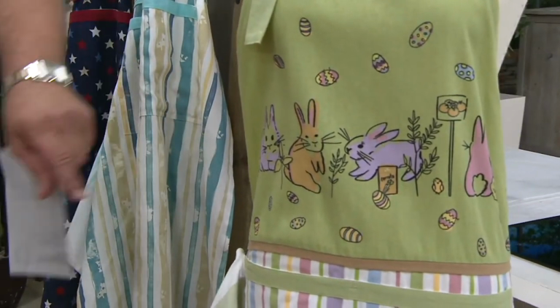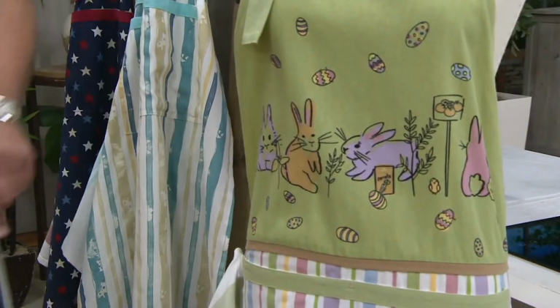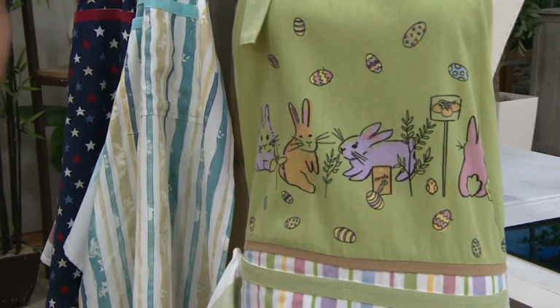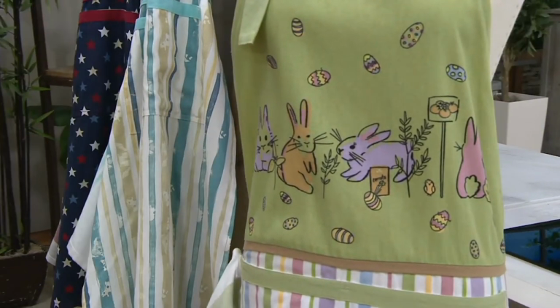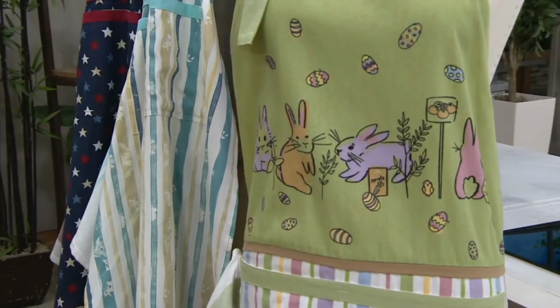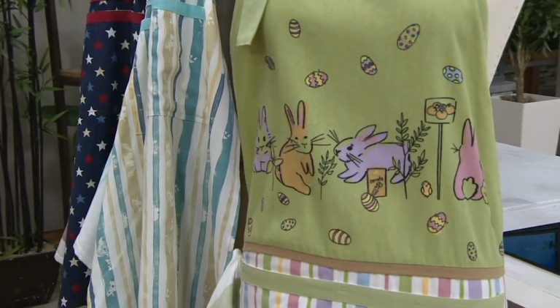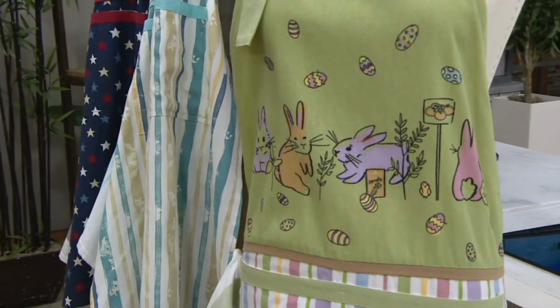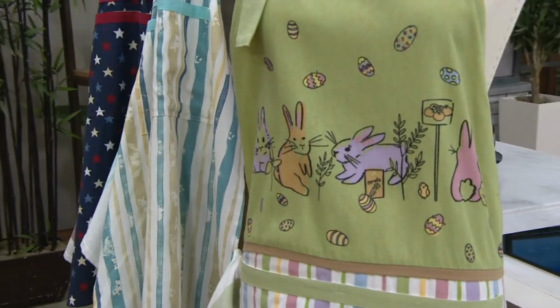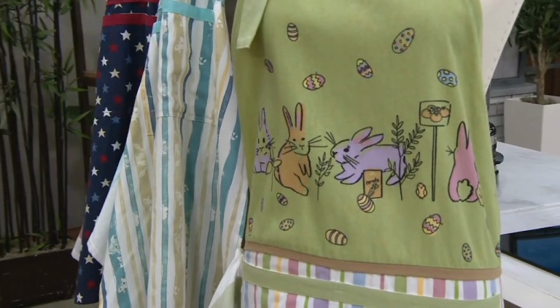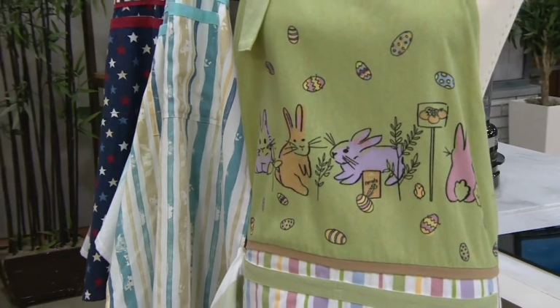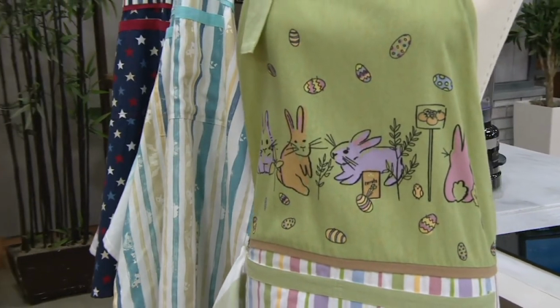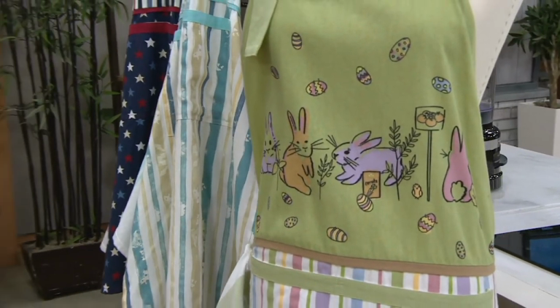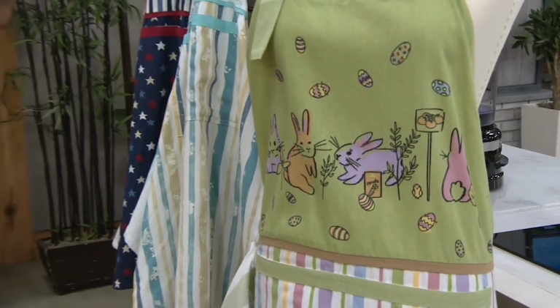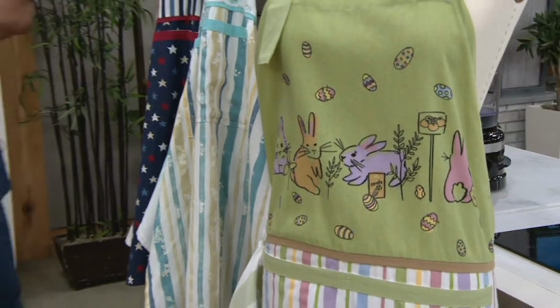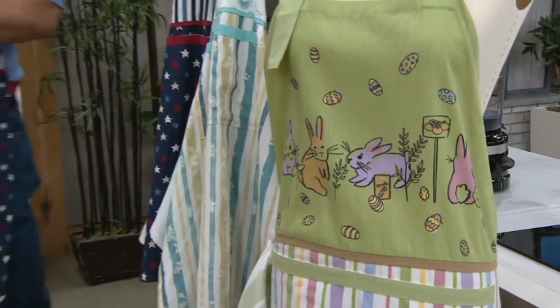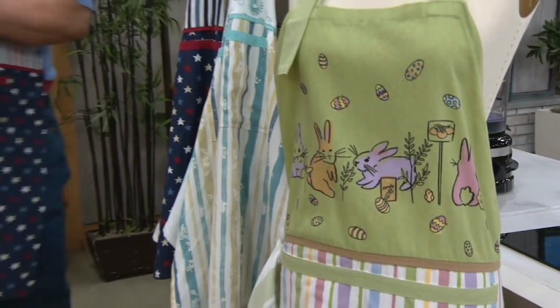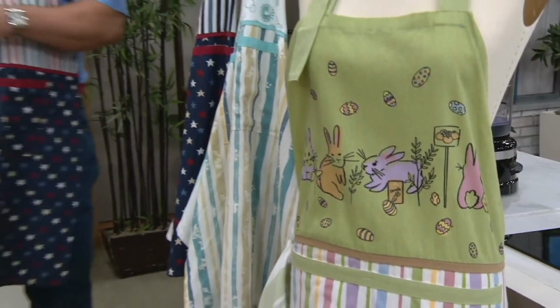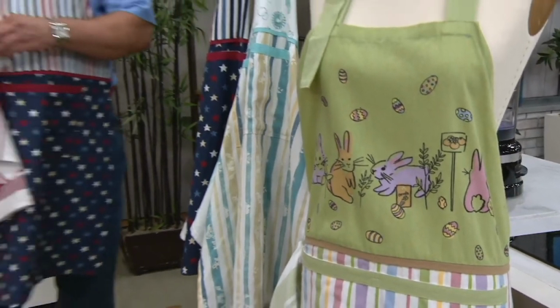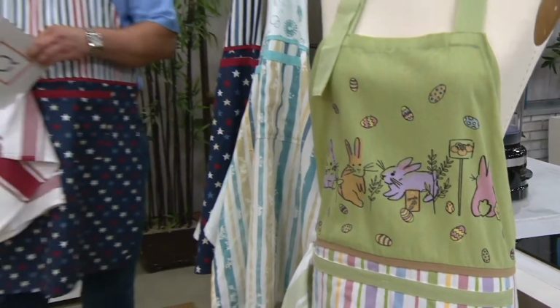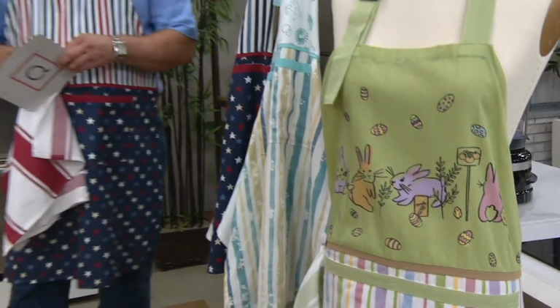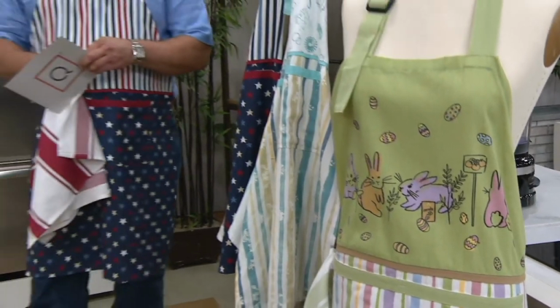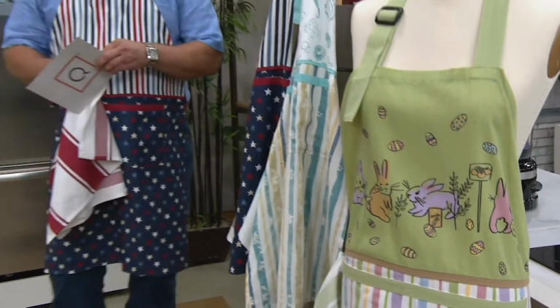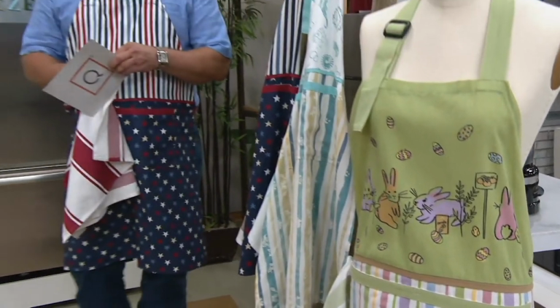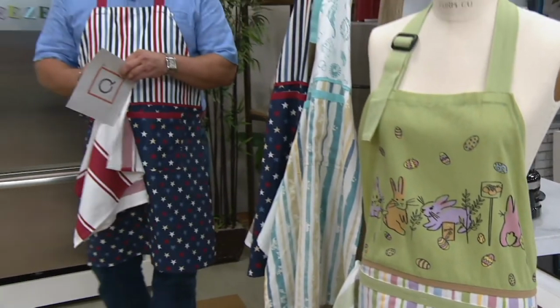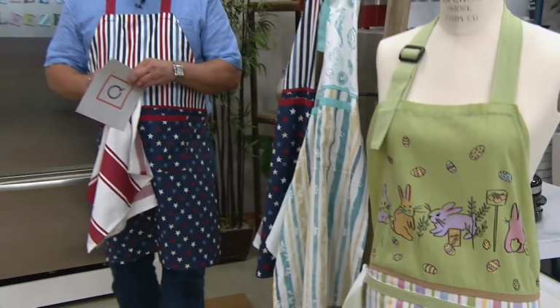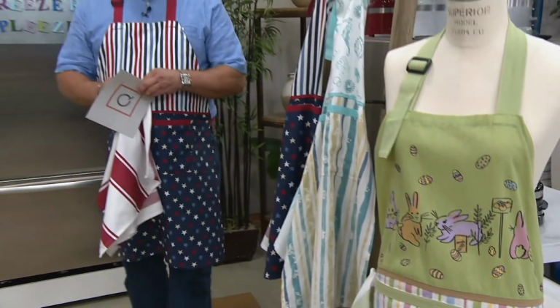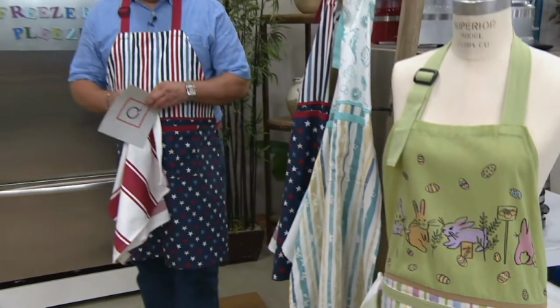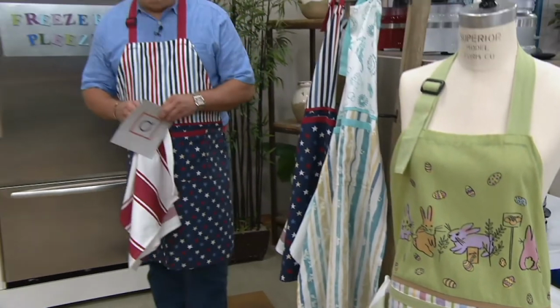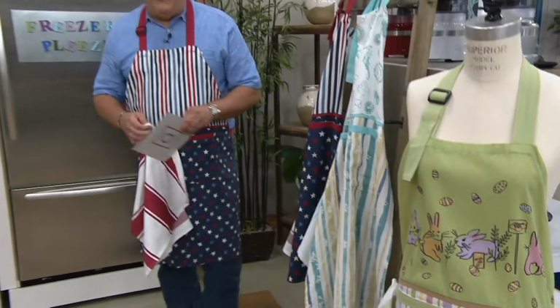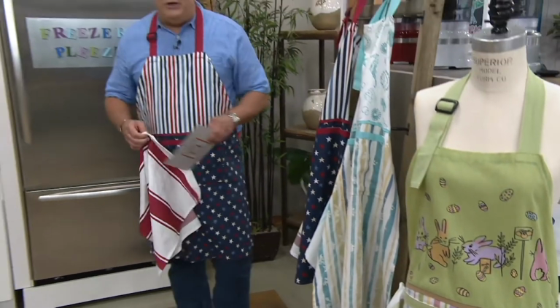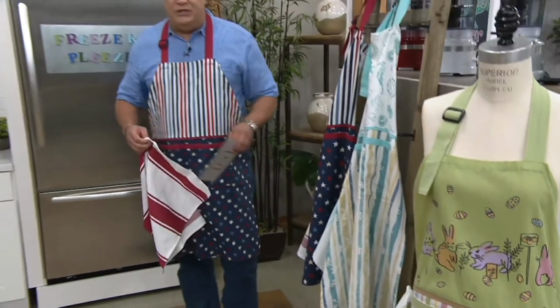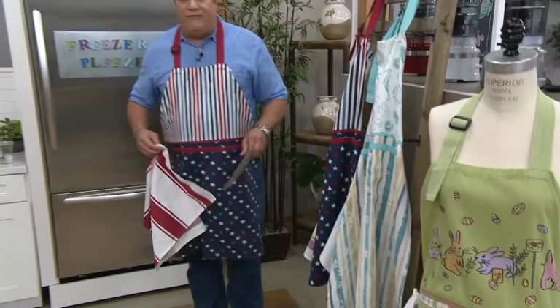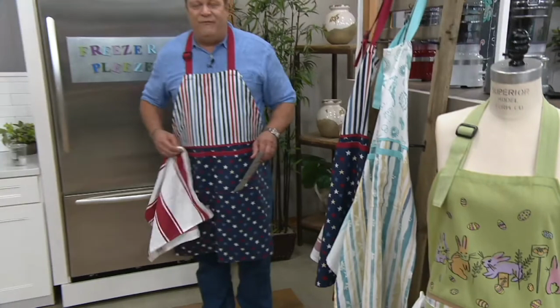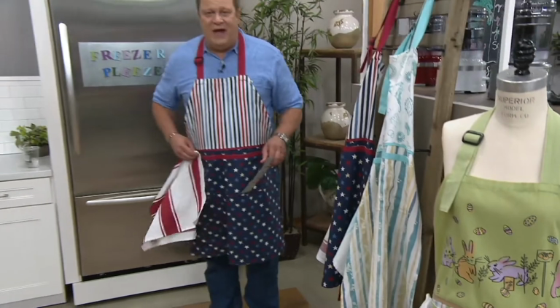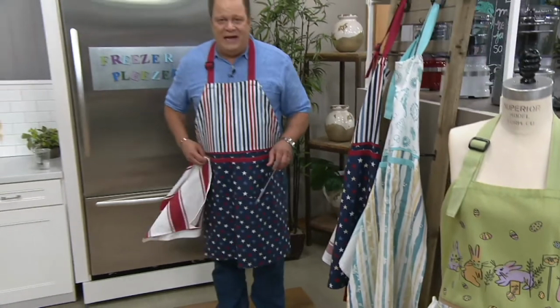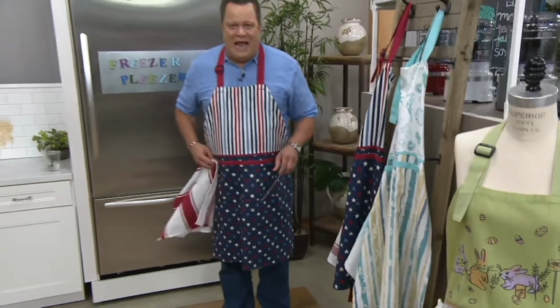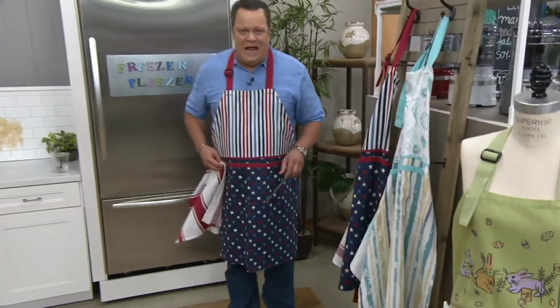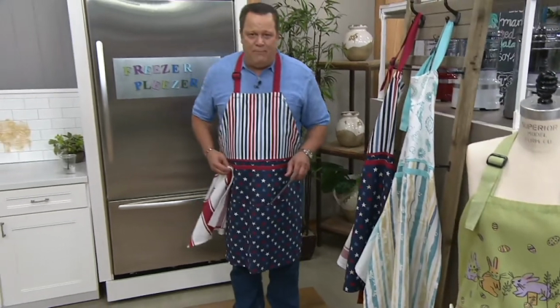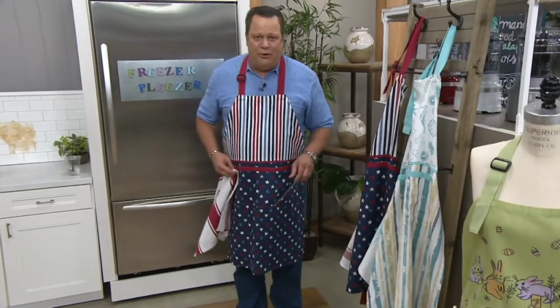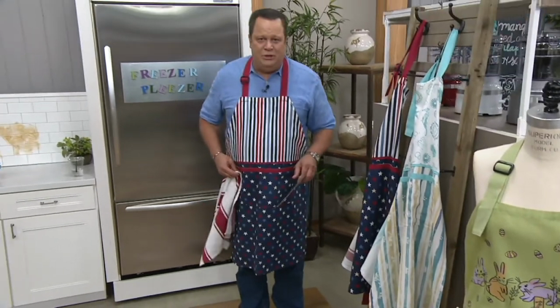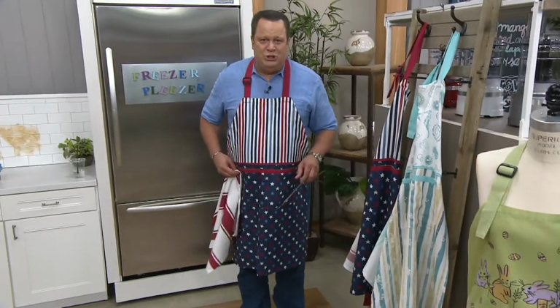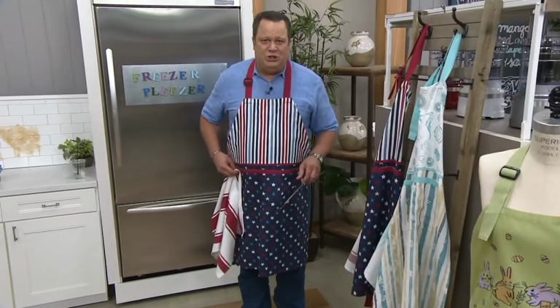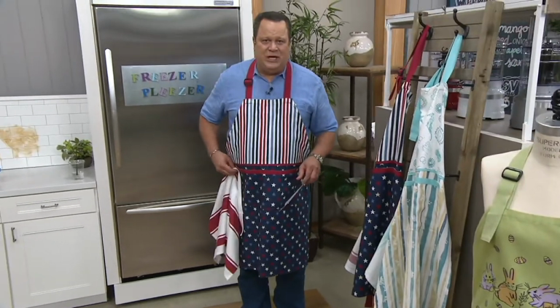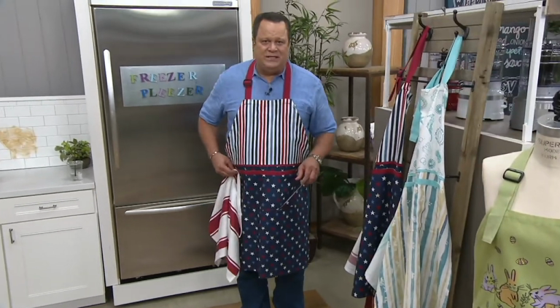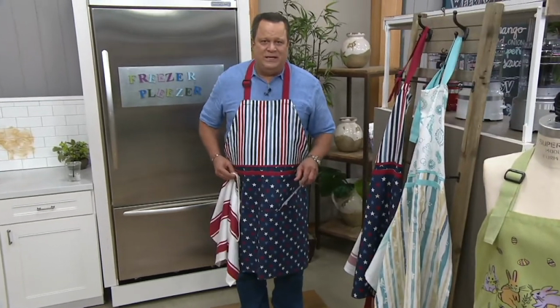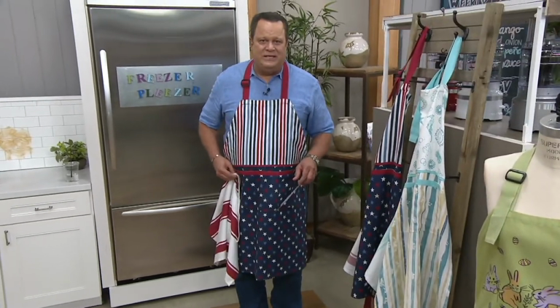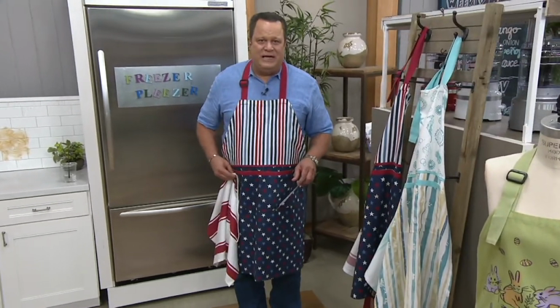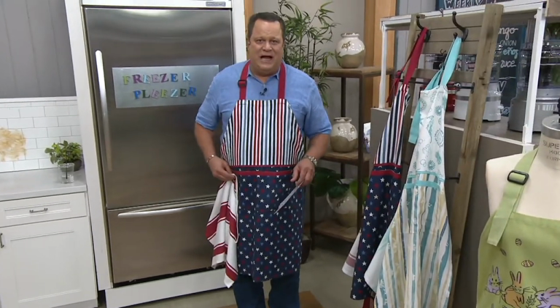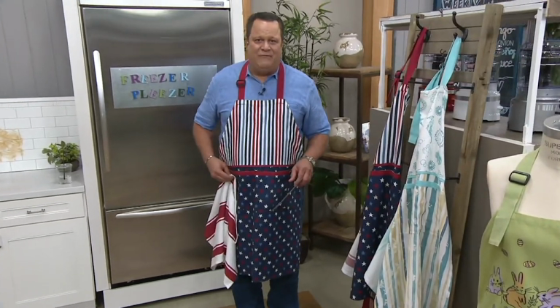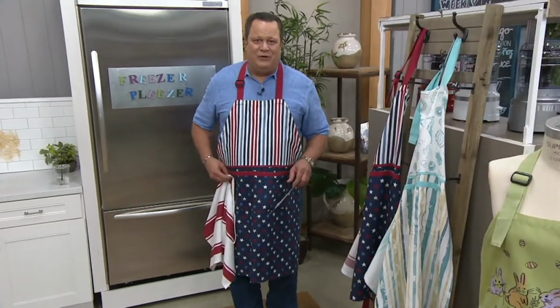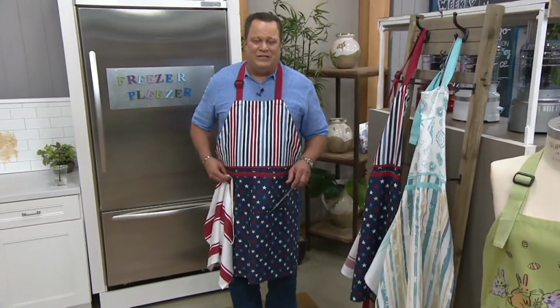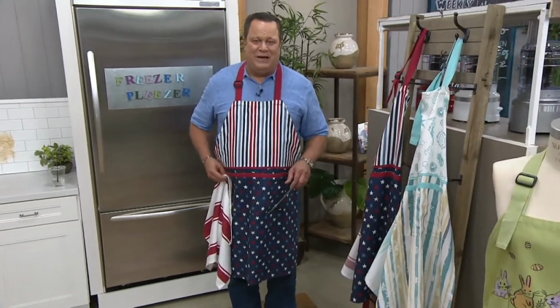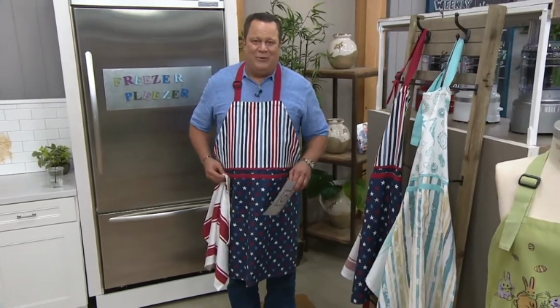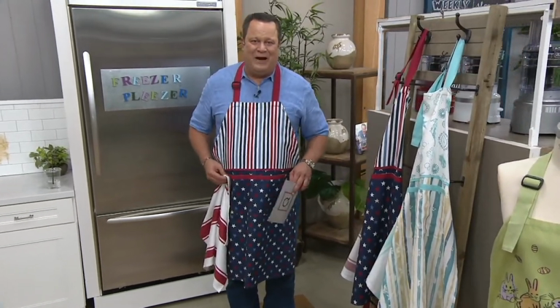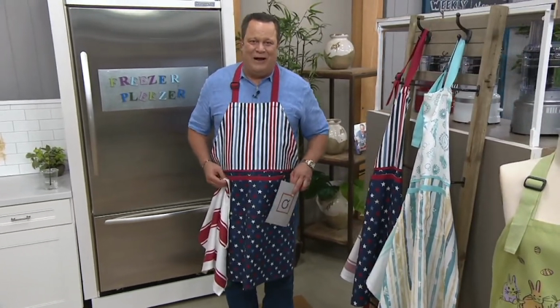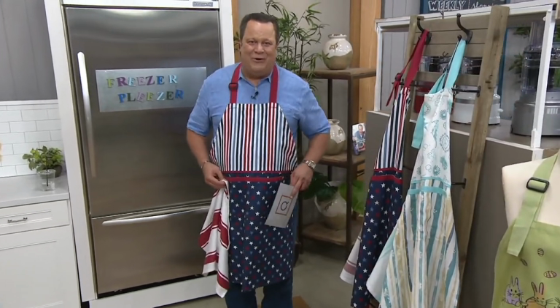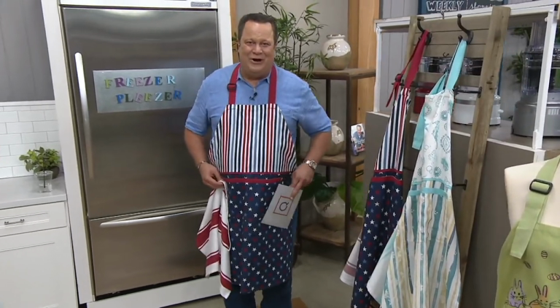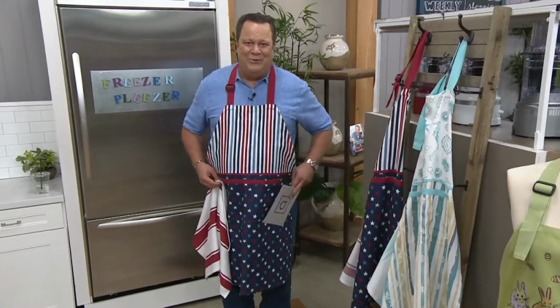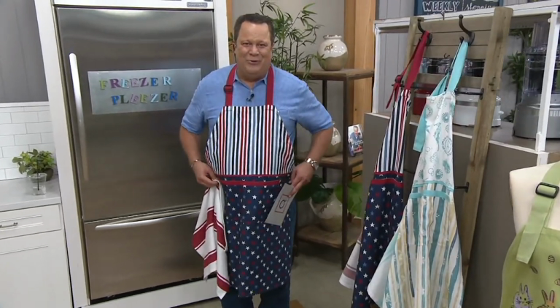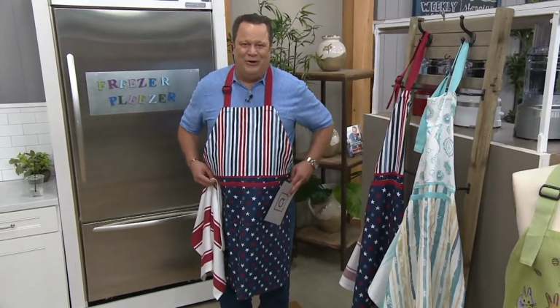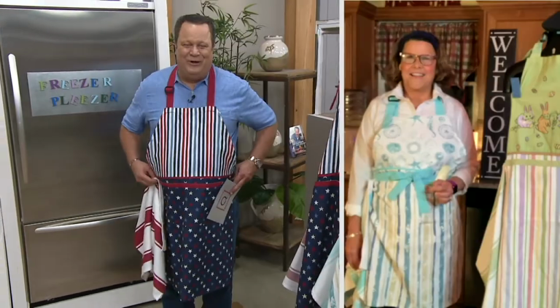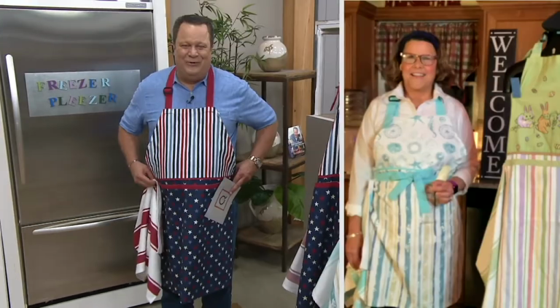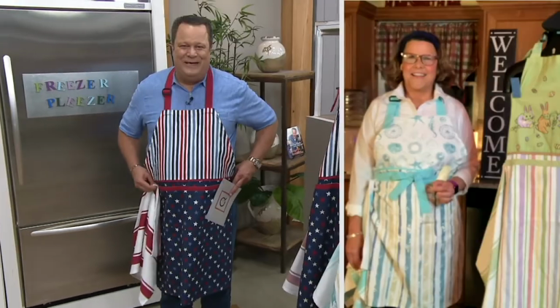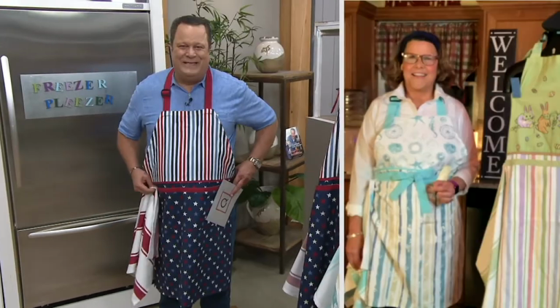Let's bring in Marie-Louise Ludwig, who is going to tell us more about these fun aprons just in time for summer. How are you, Marie-Louise?